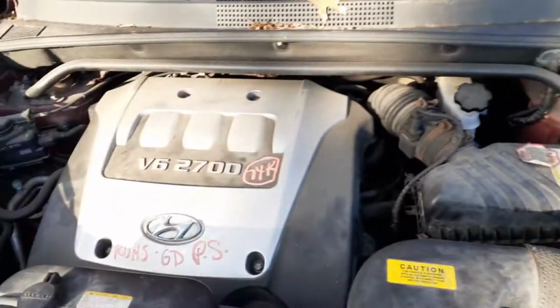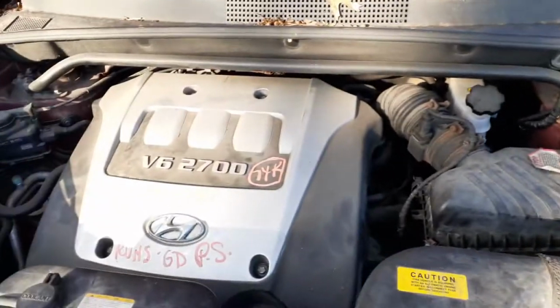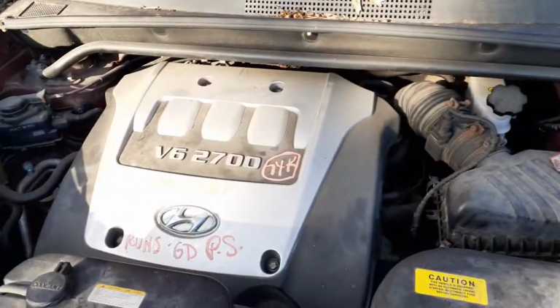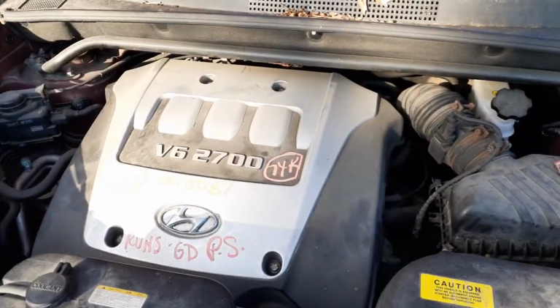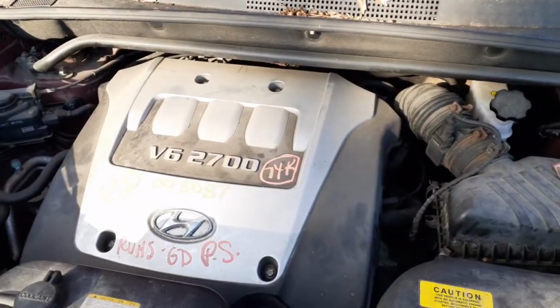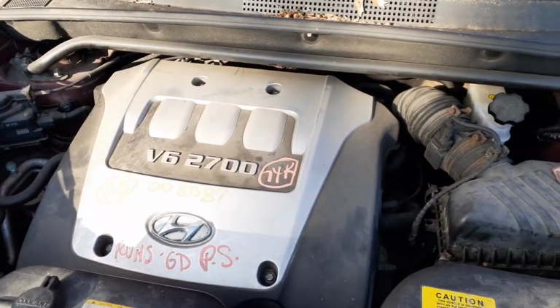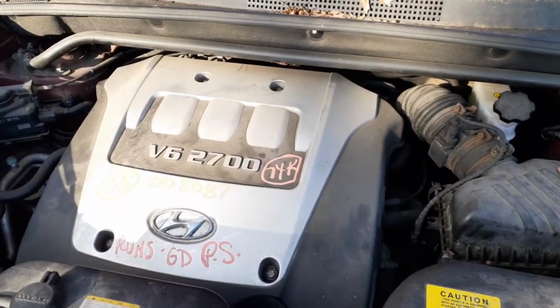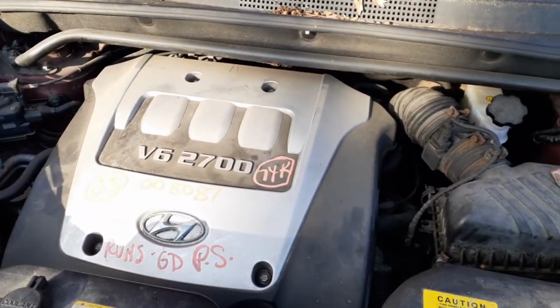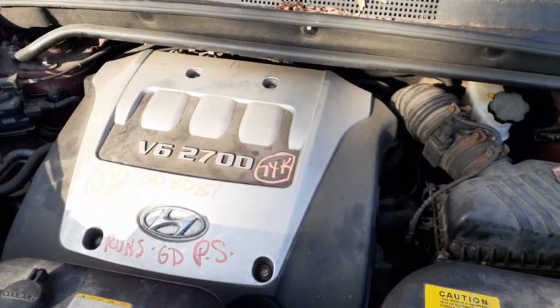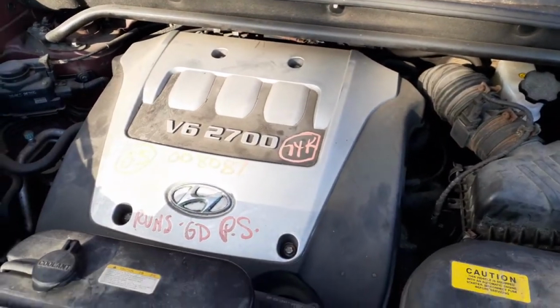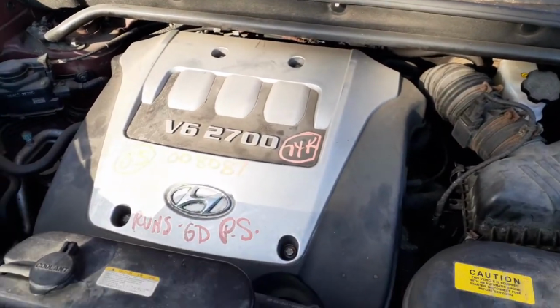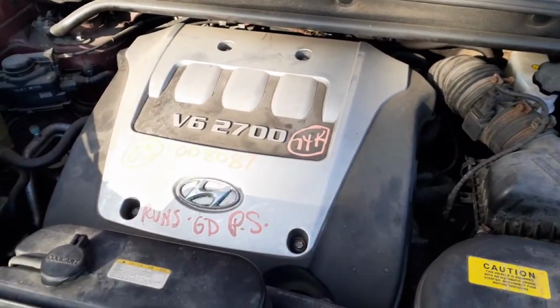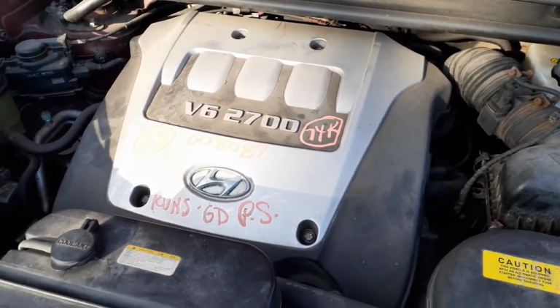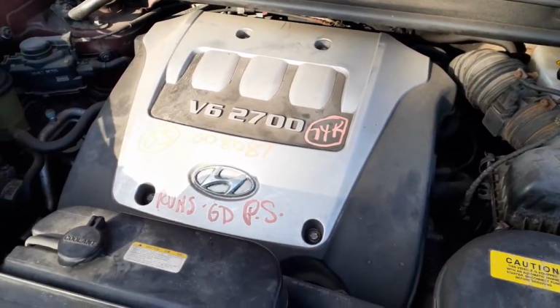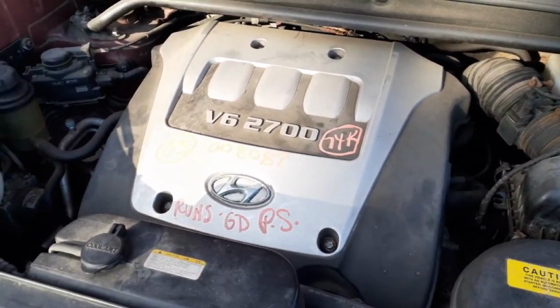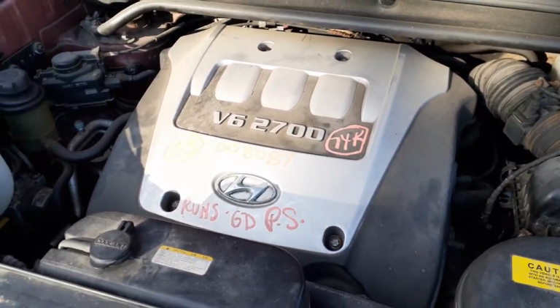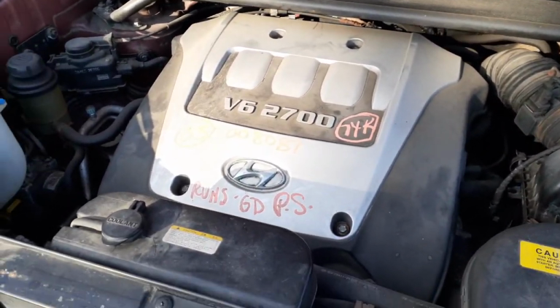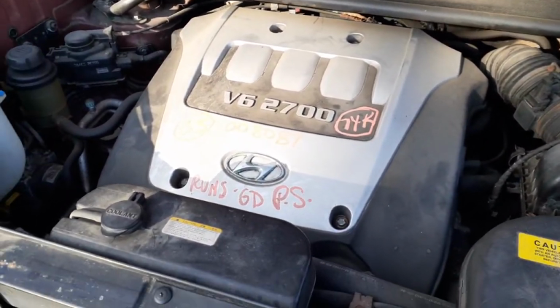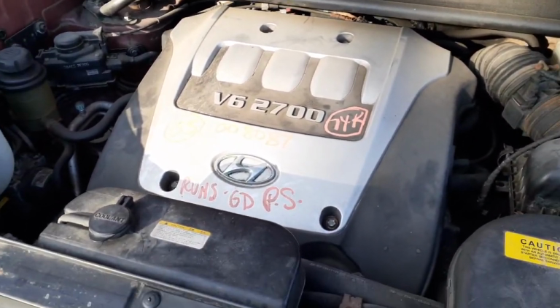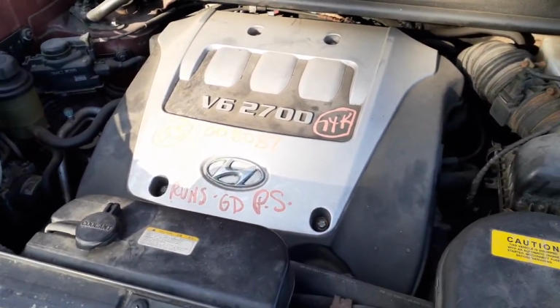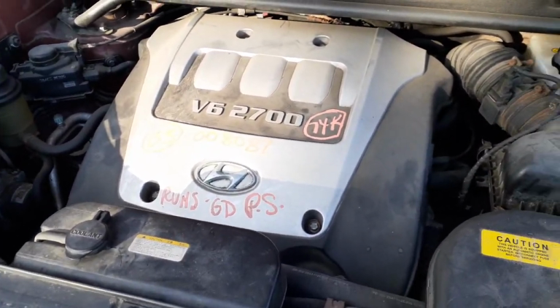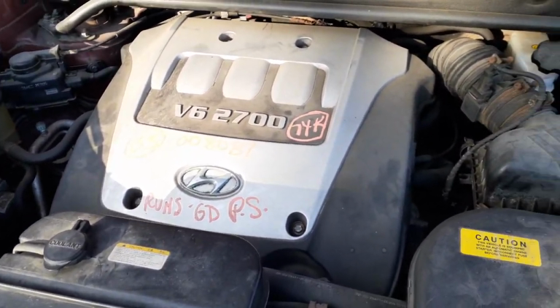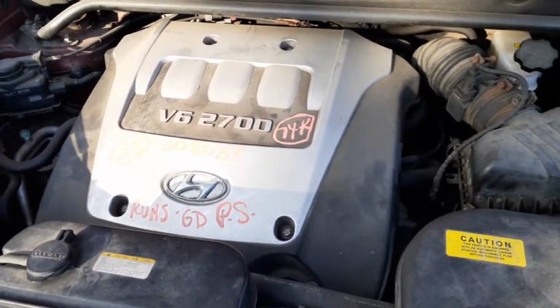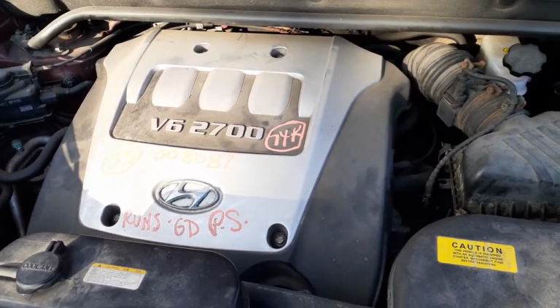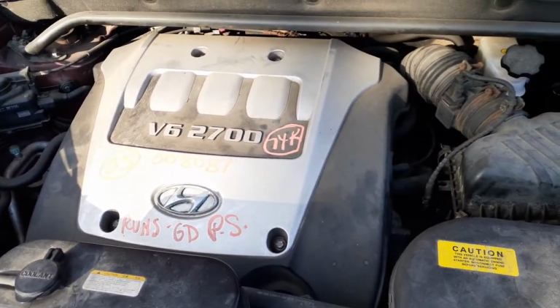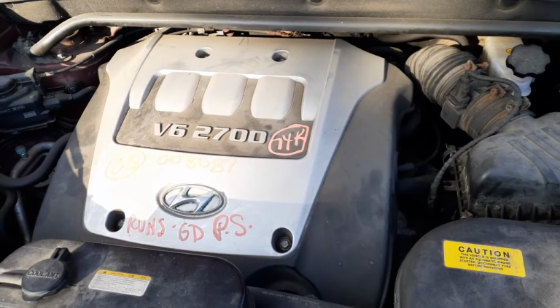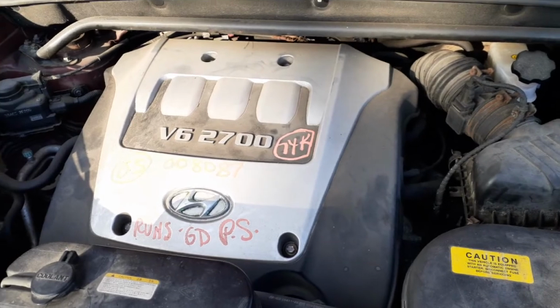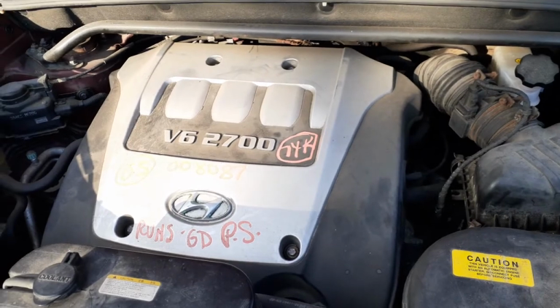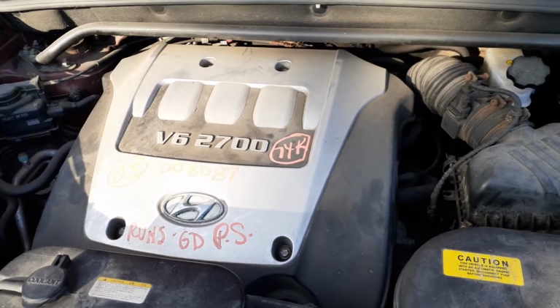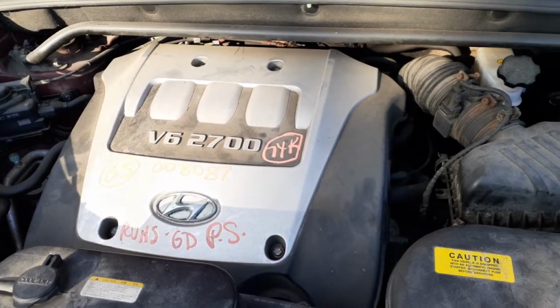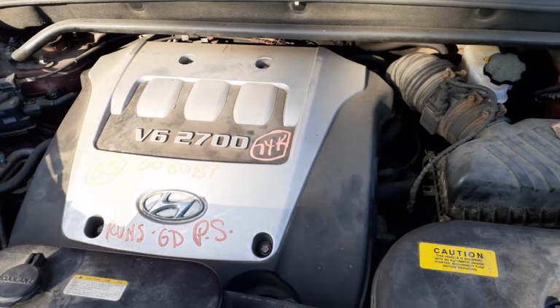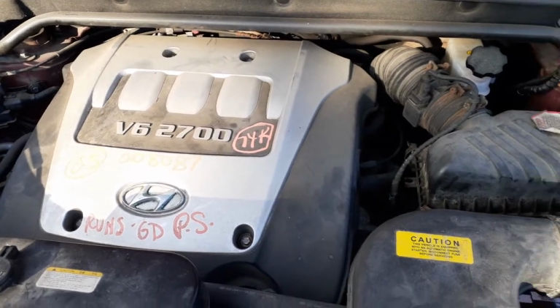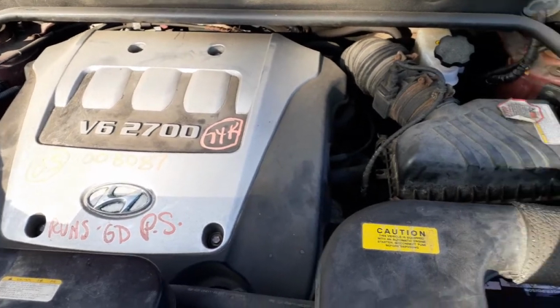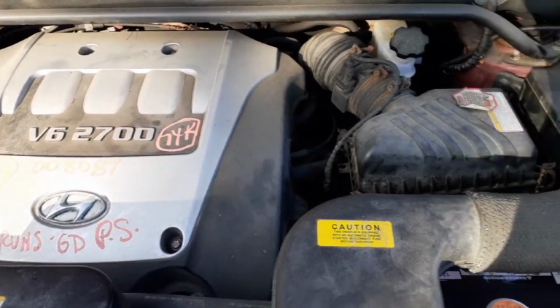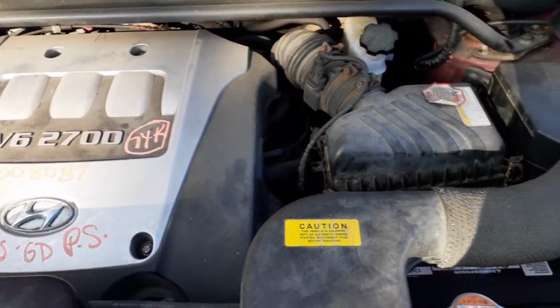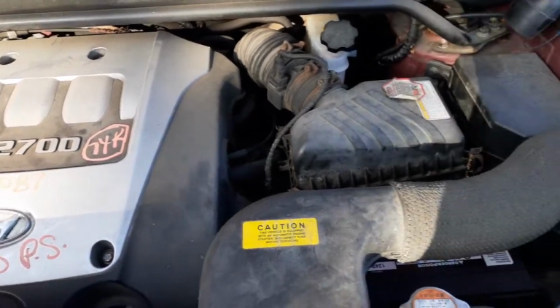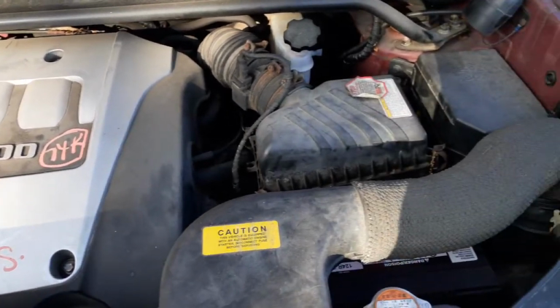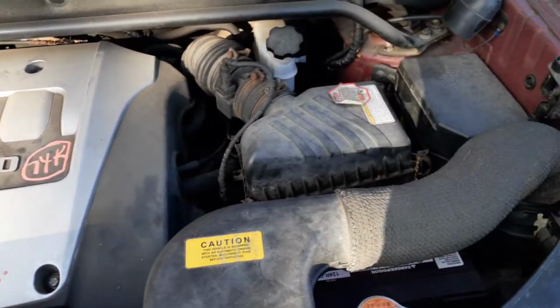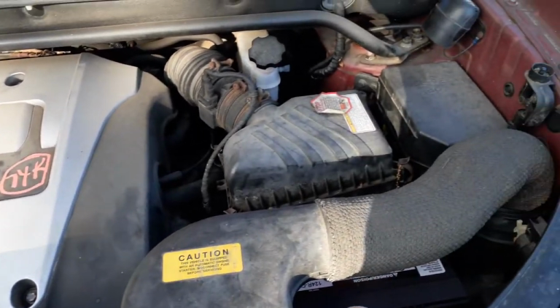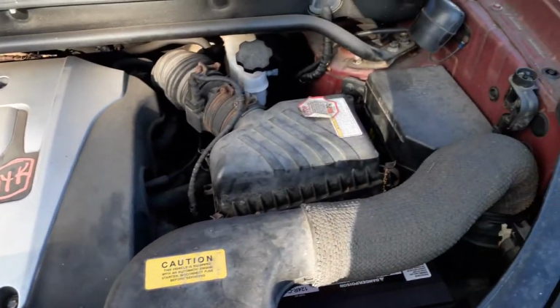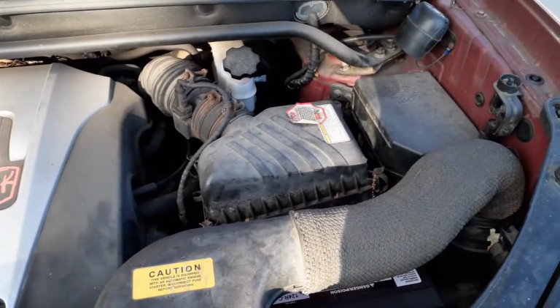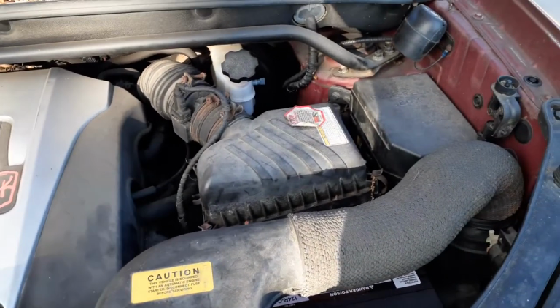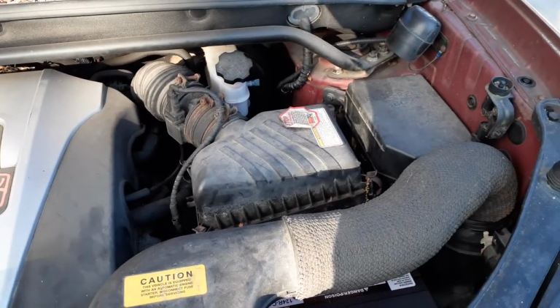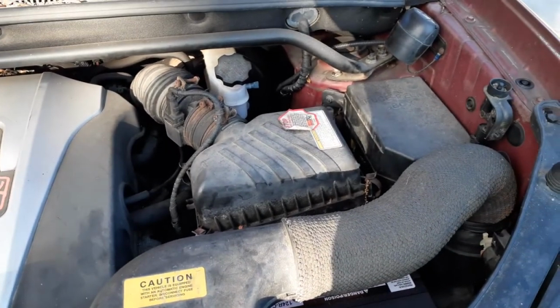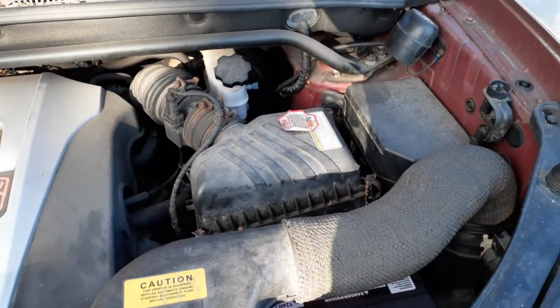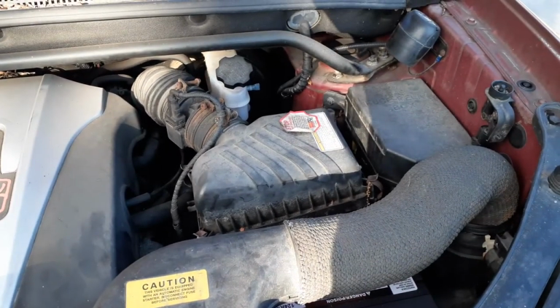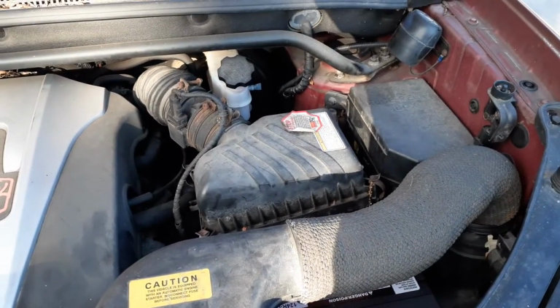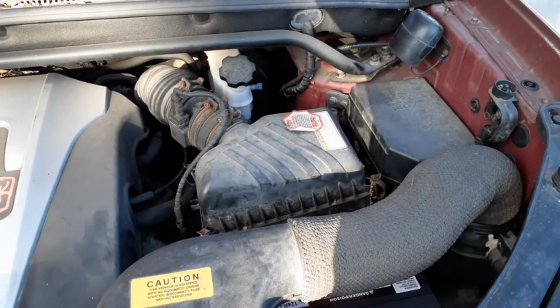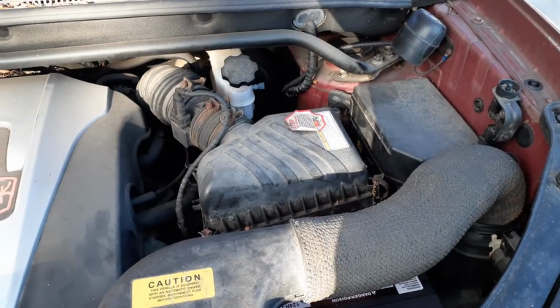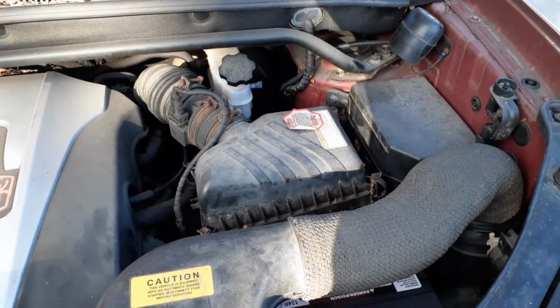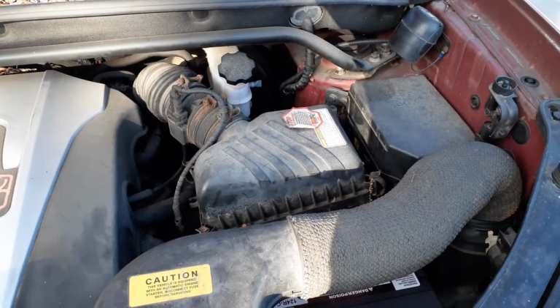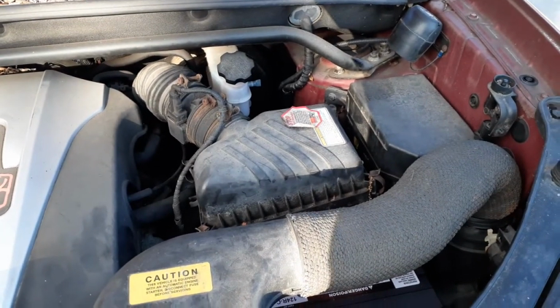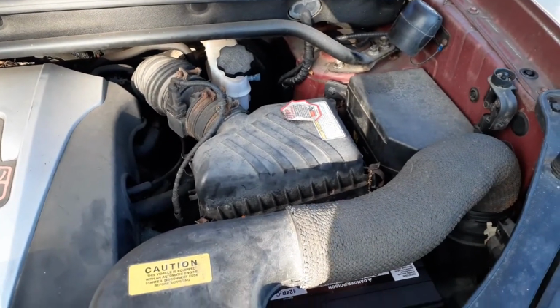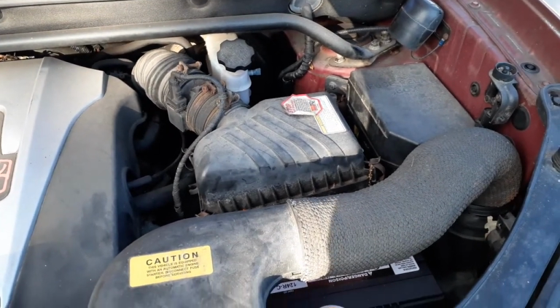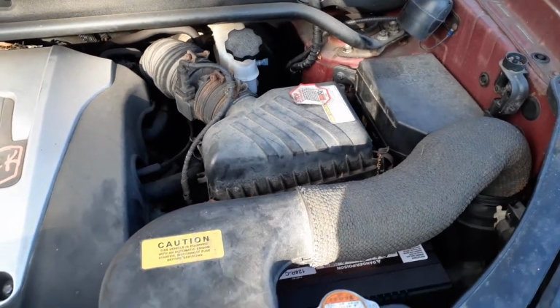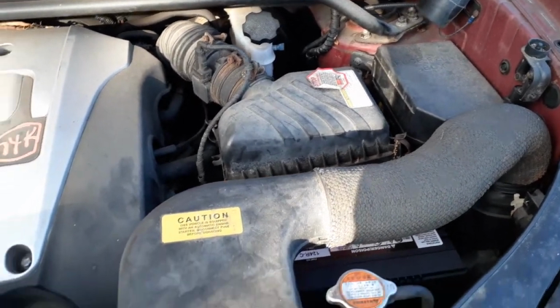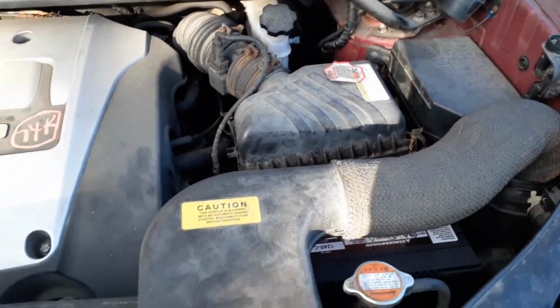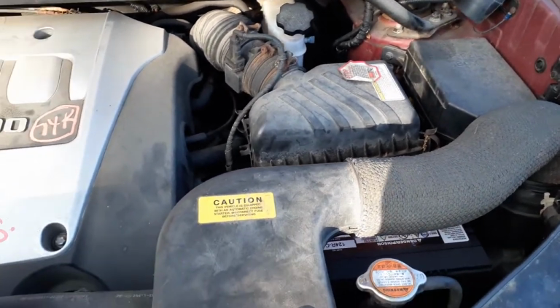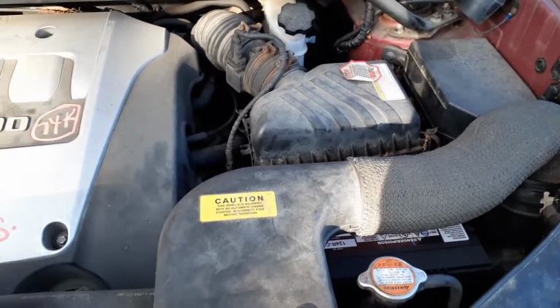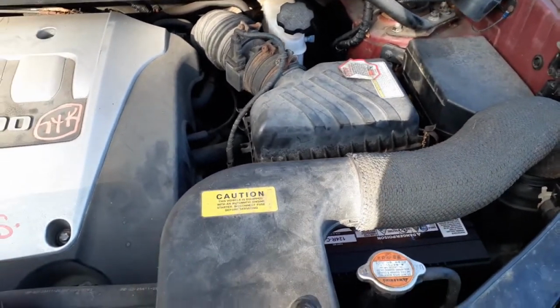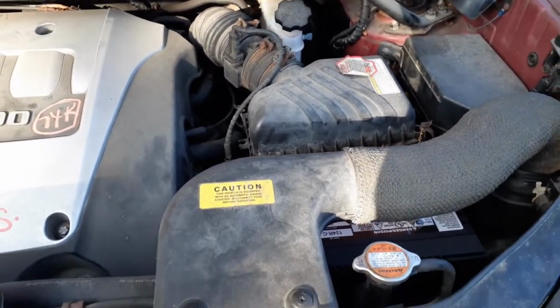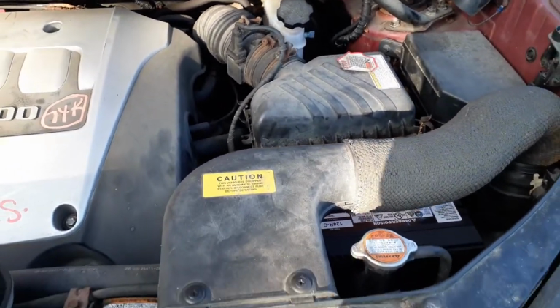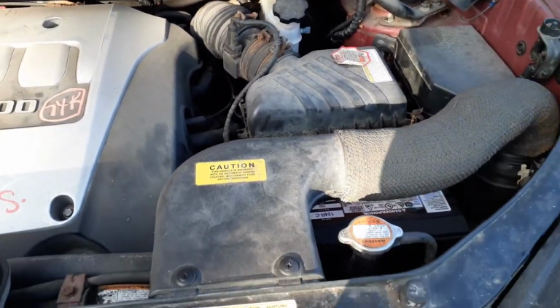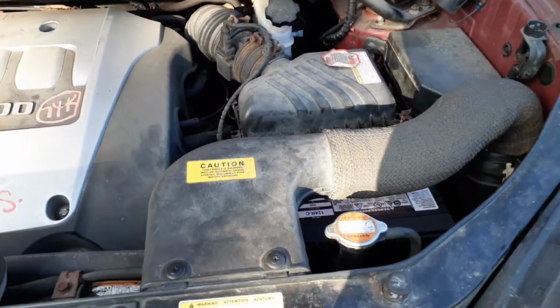Under the hood — 2.7, 74,000 miles, runs like a champ, automatic all-wheel drive, all in good shape.